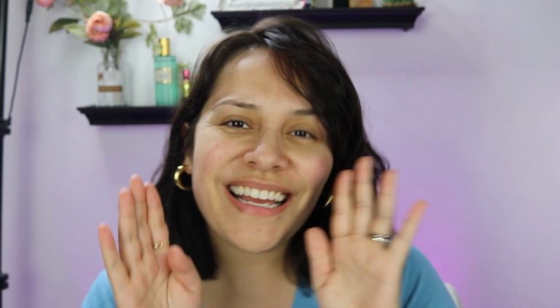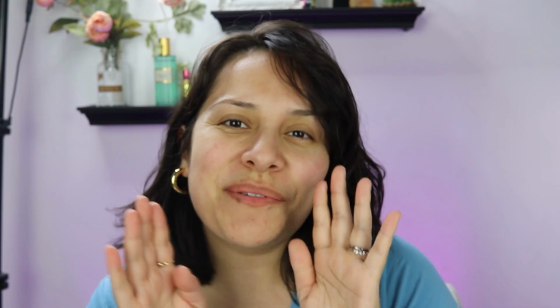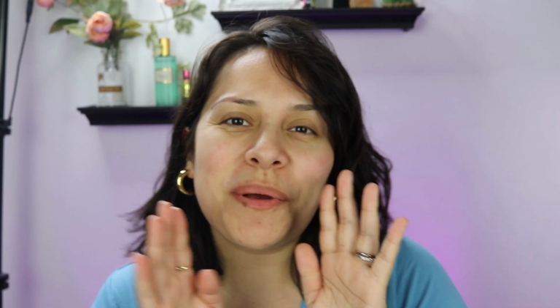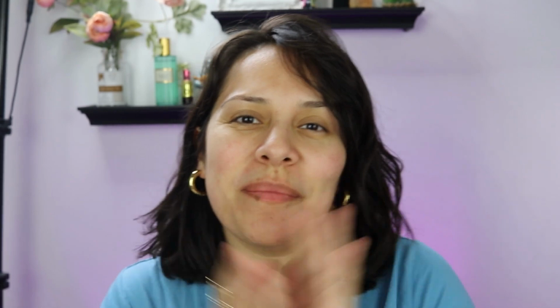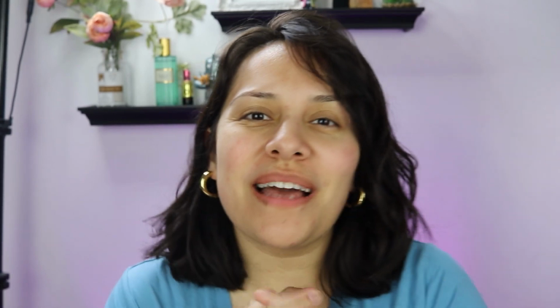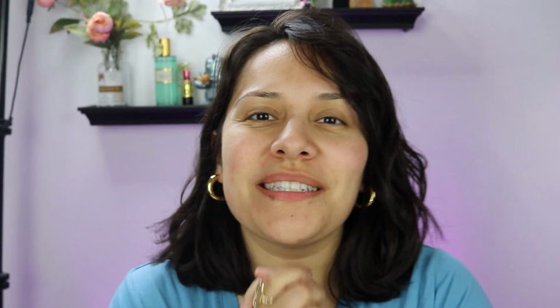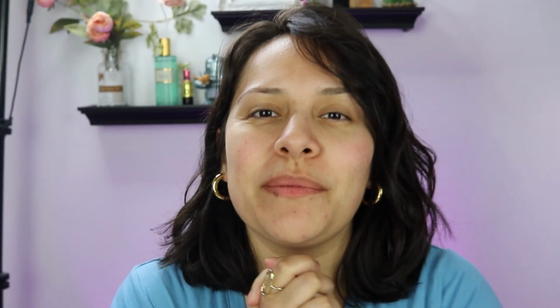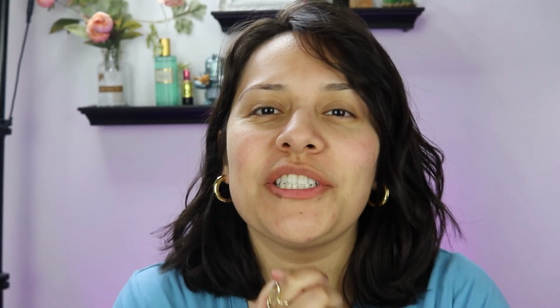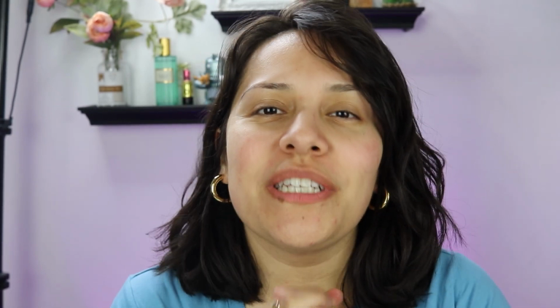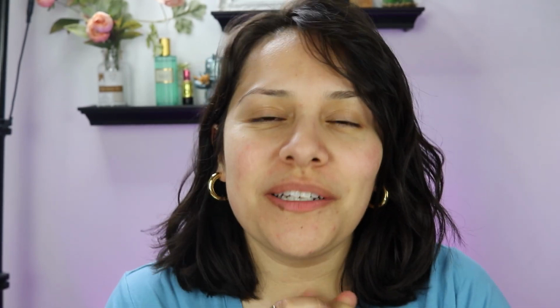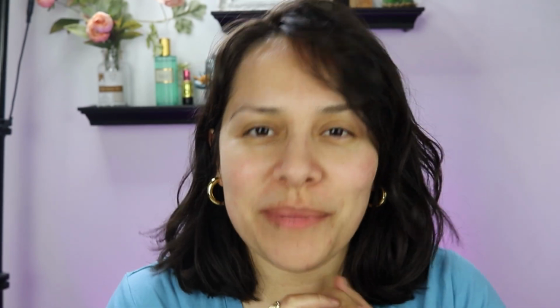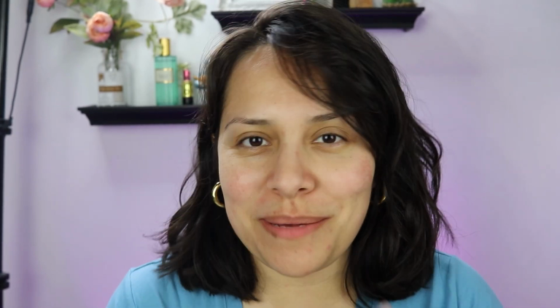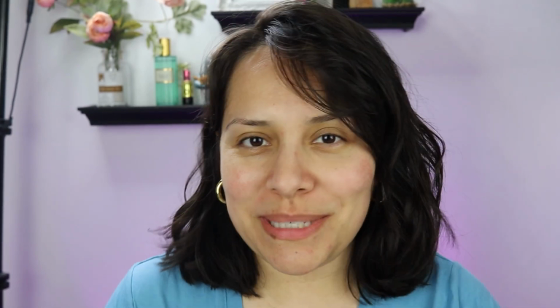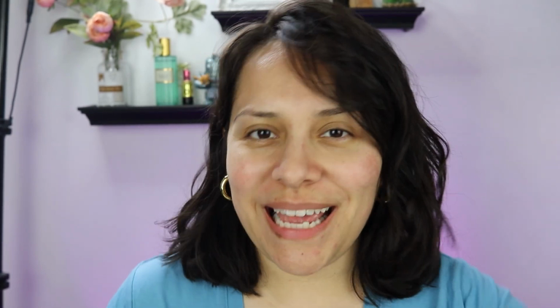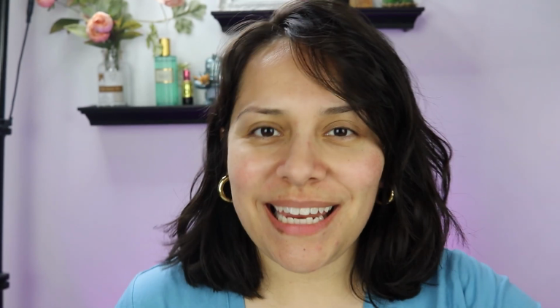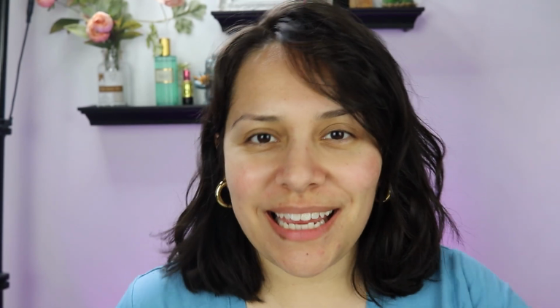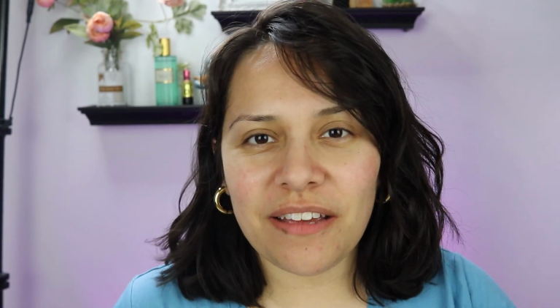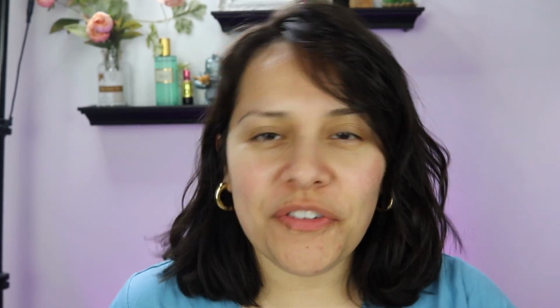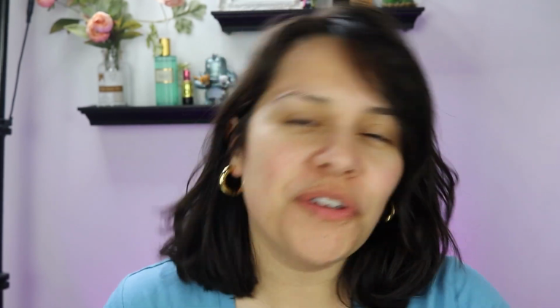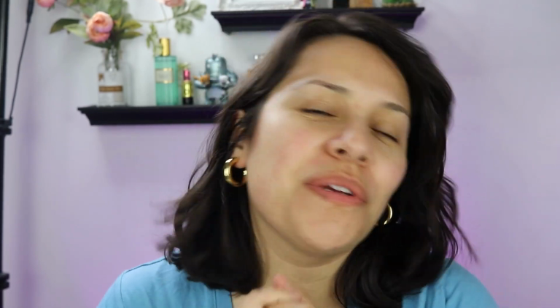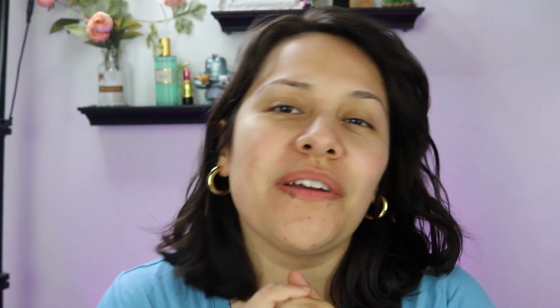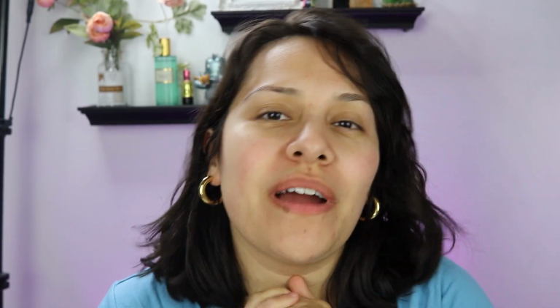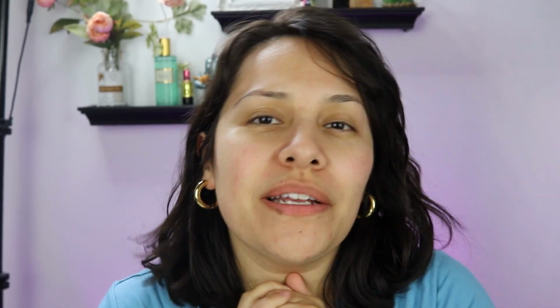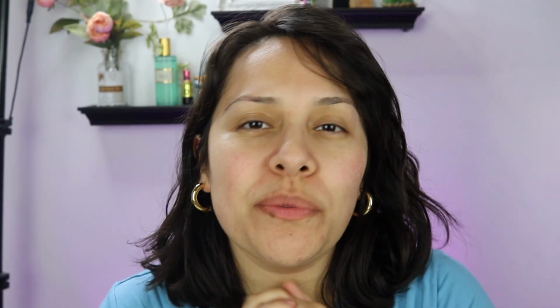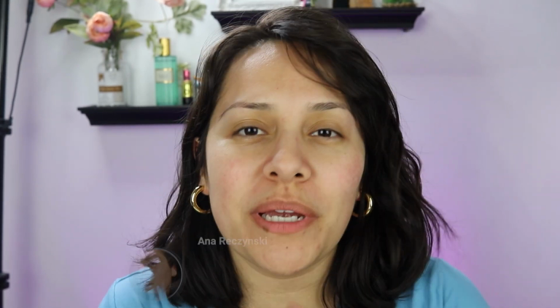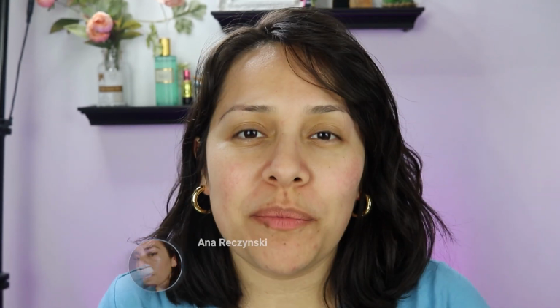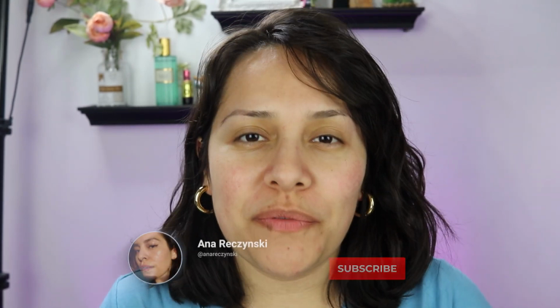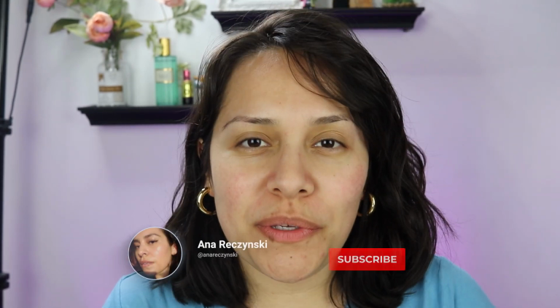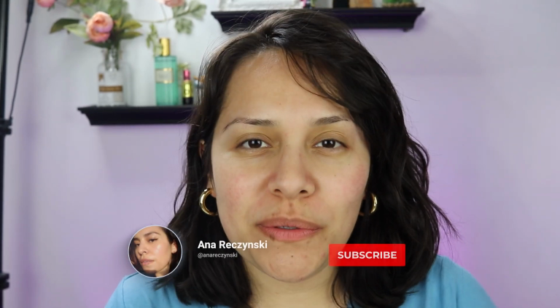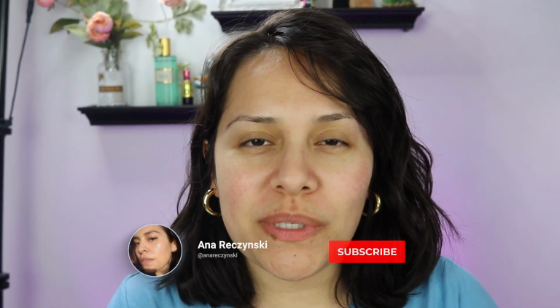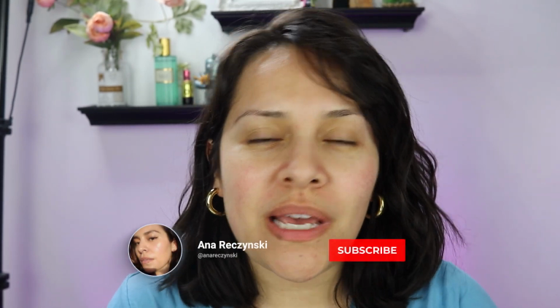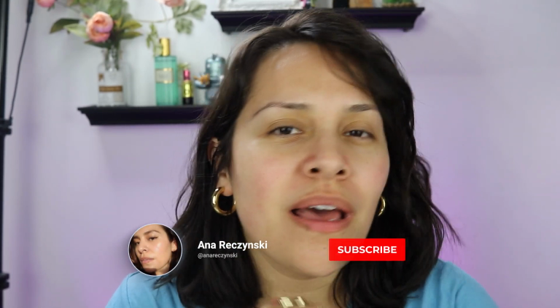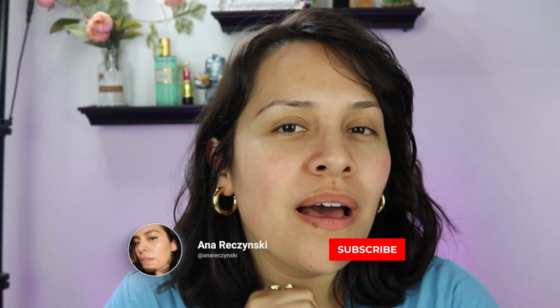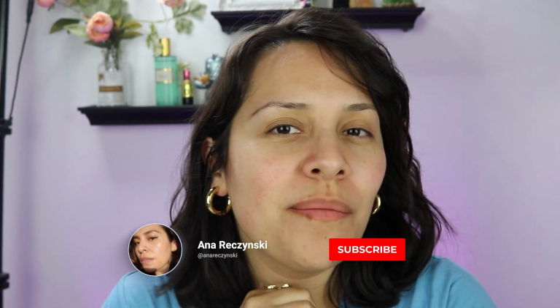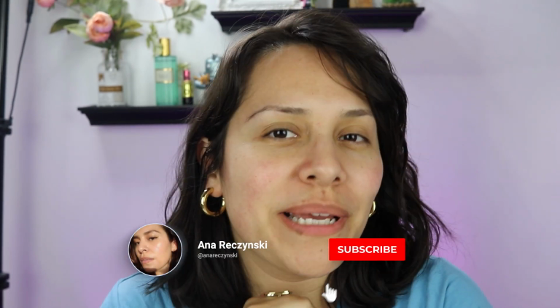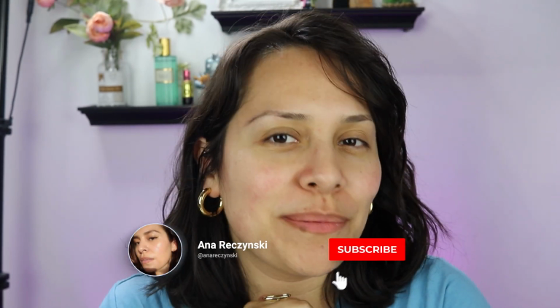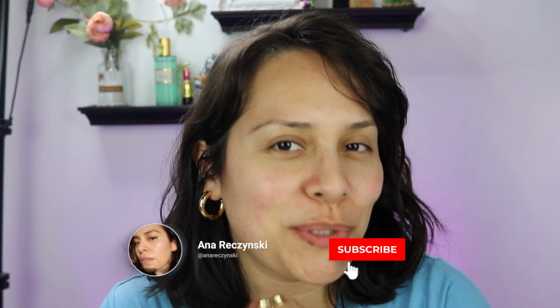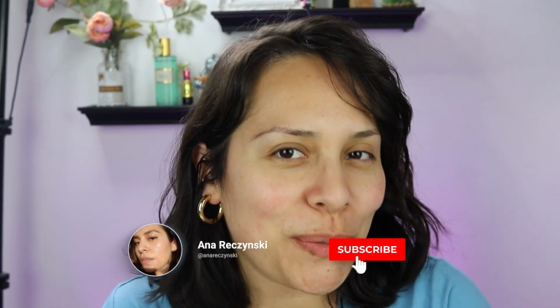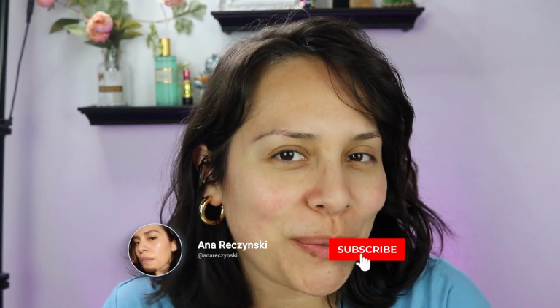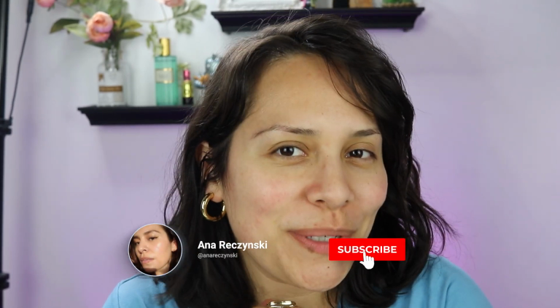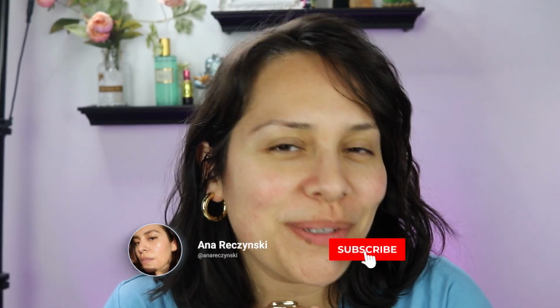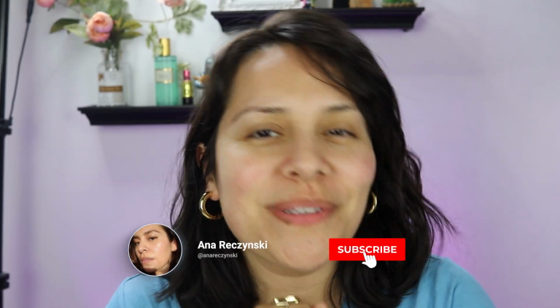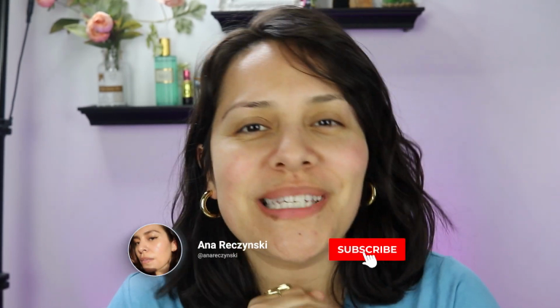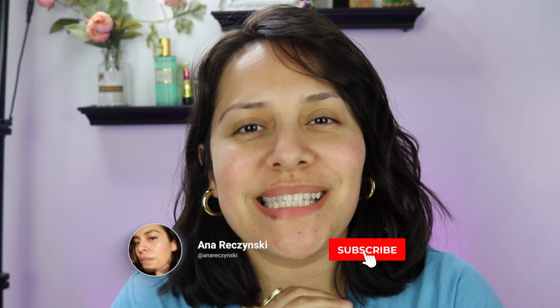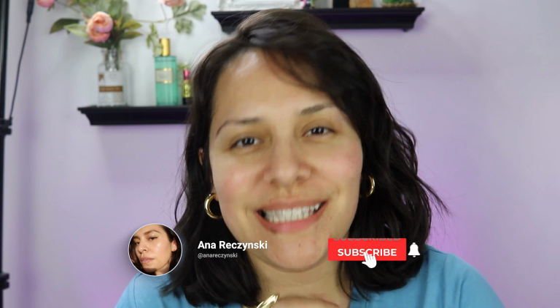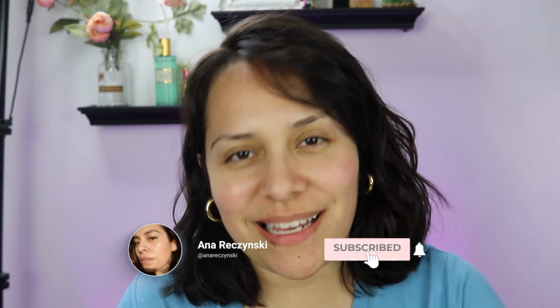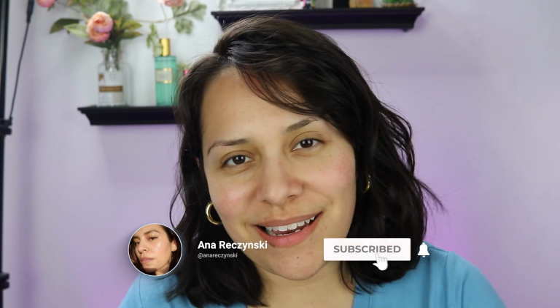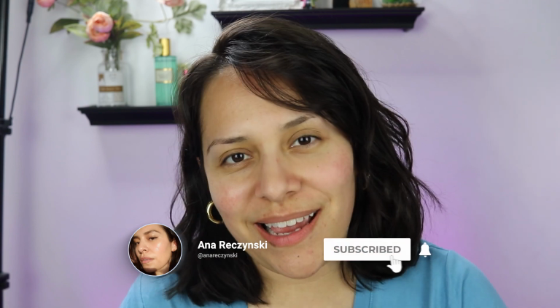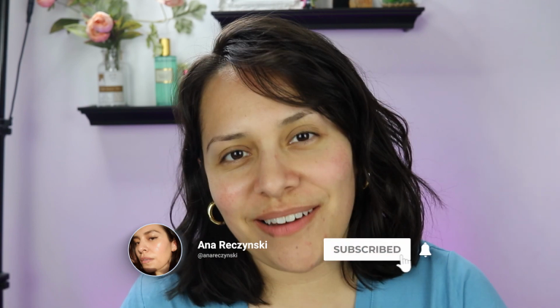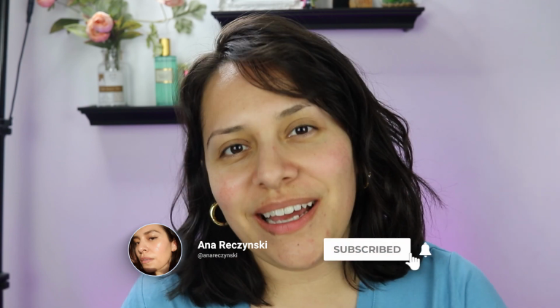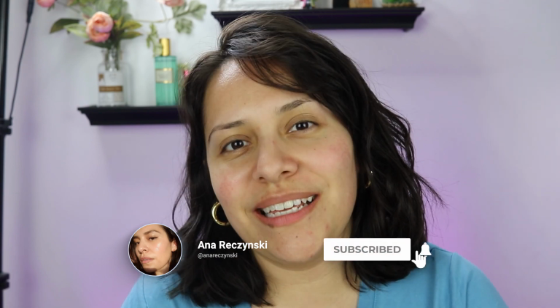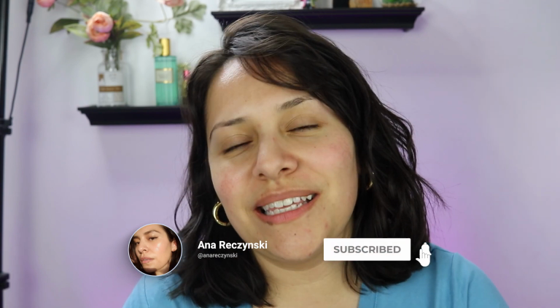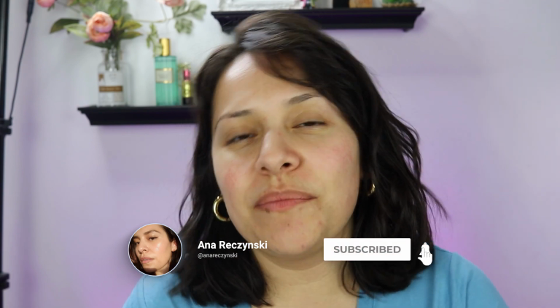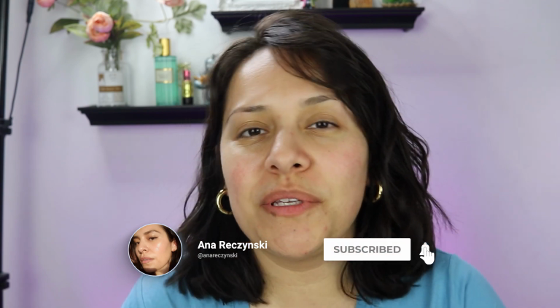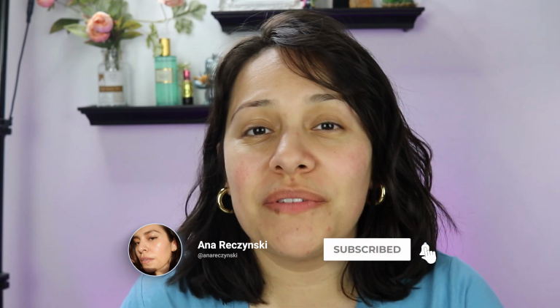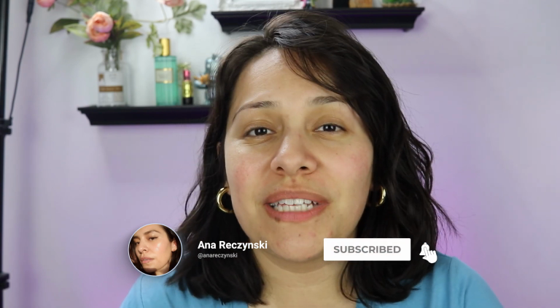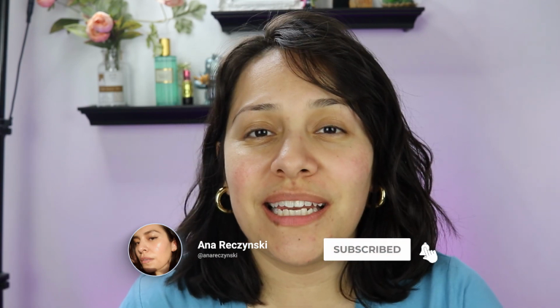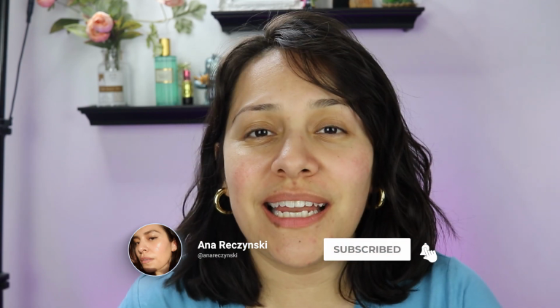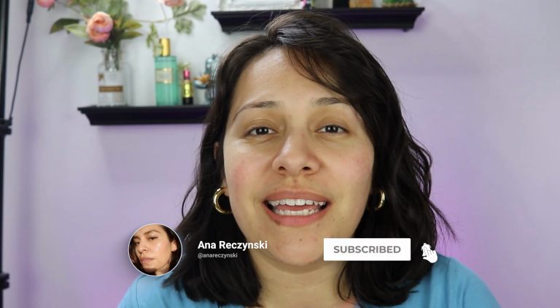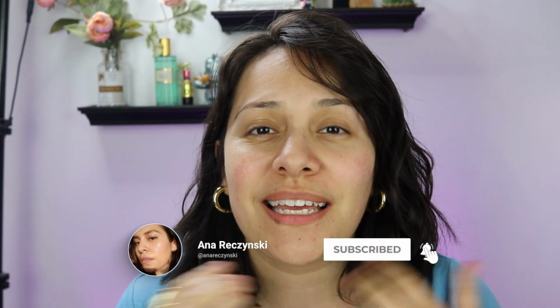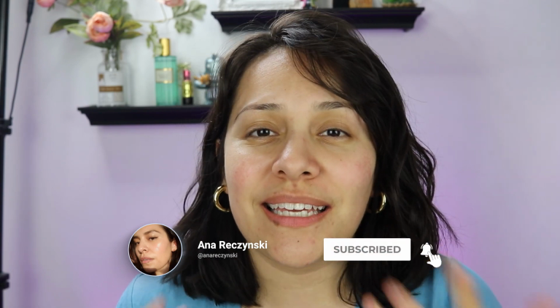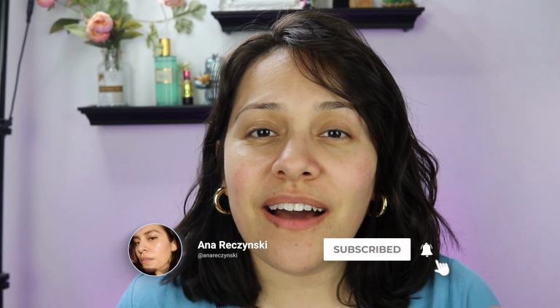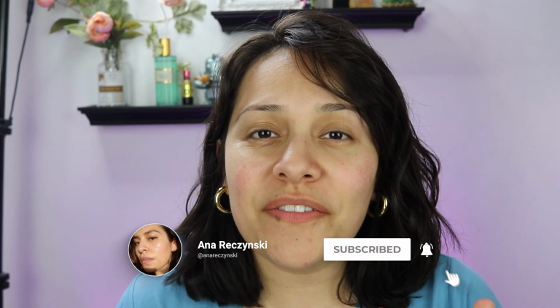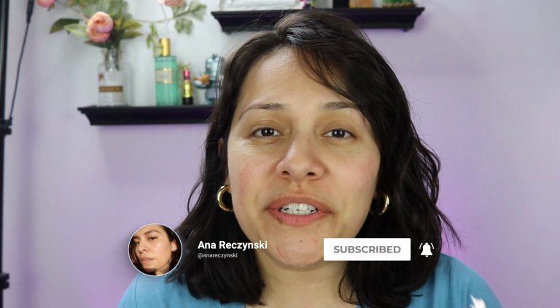Hey guys, welcome back to my channel. My name is Anna. If you're new here, I do makeup reviews, makeup tutorials, skincare — anything beauty related. I've got you covered.